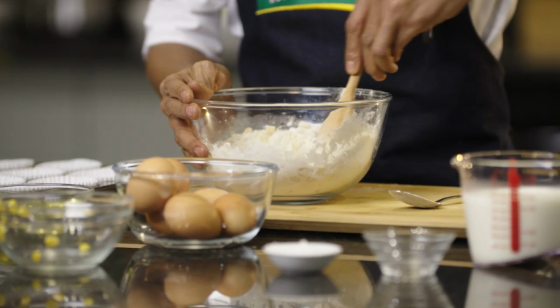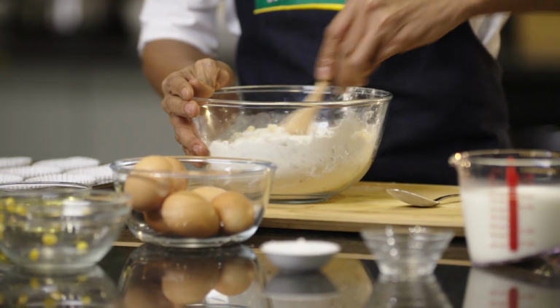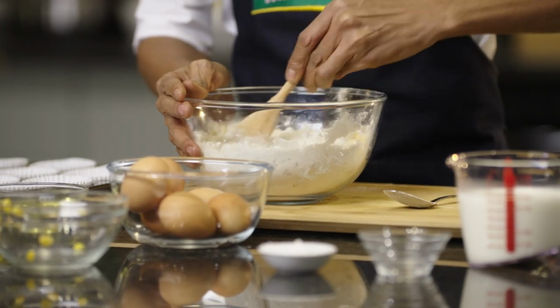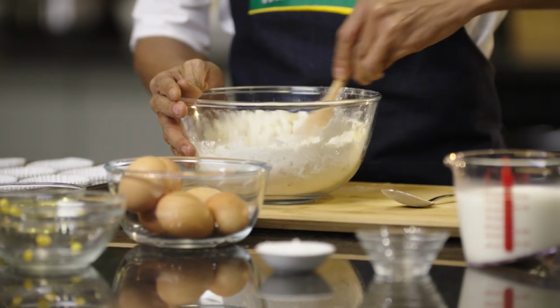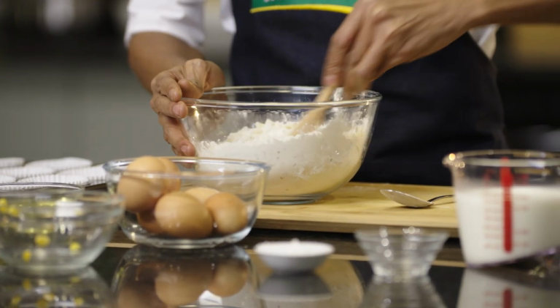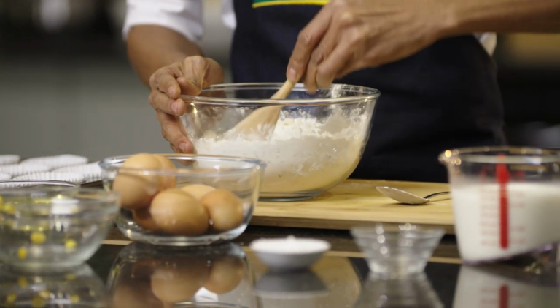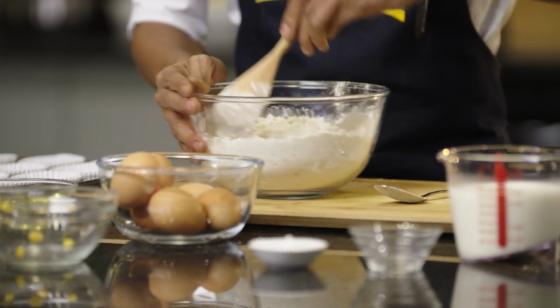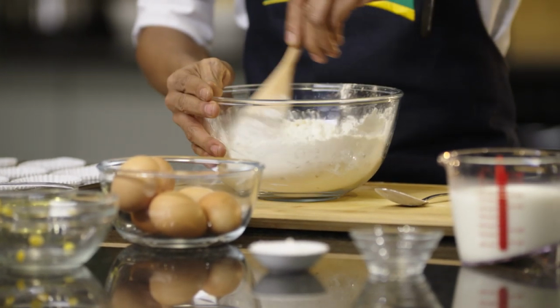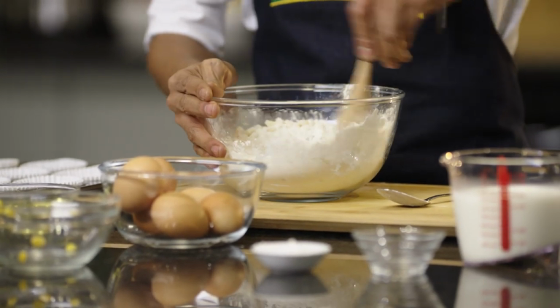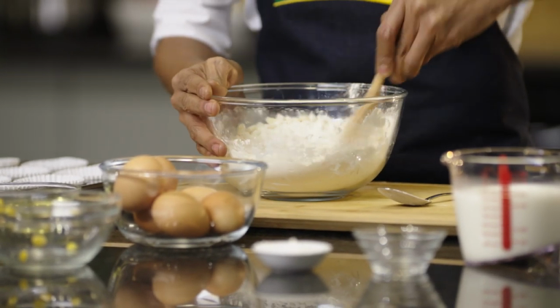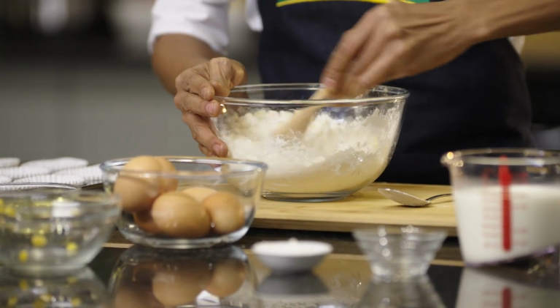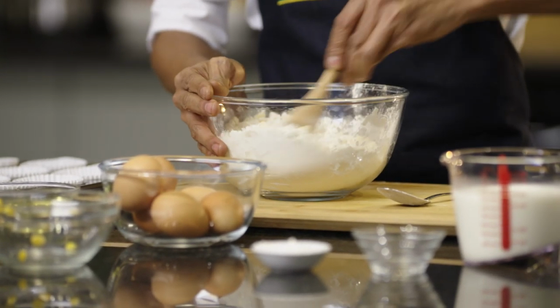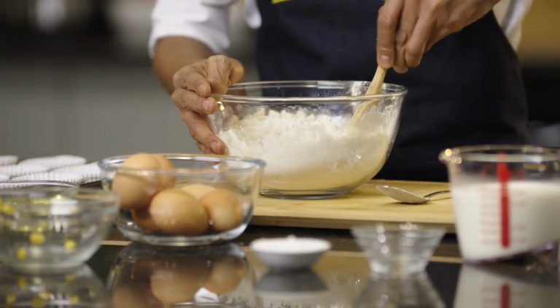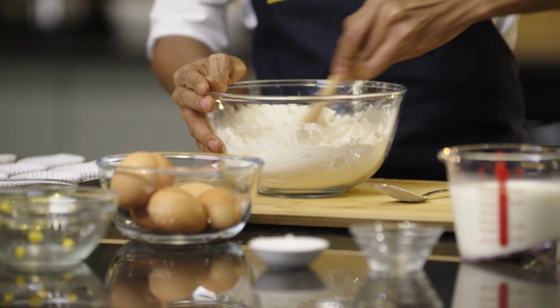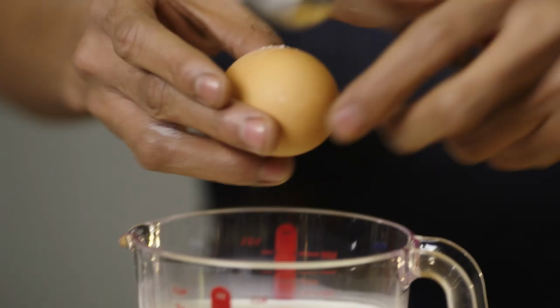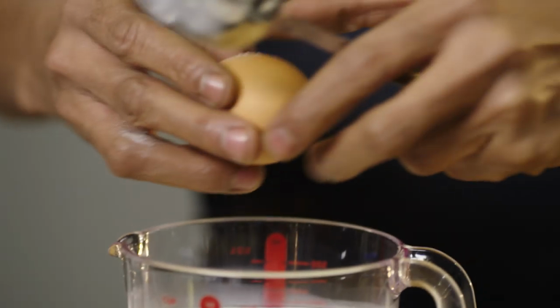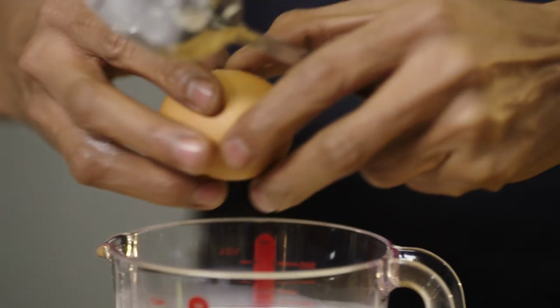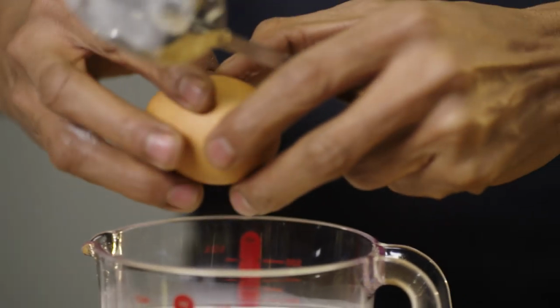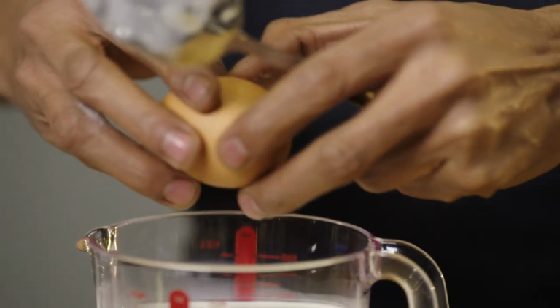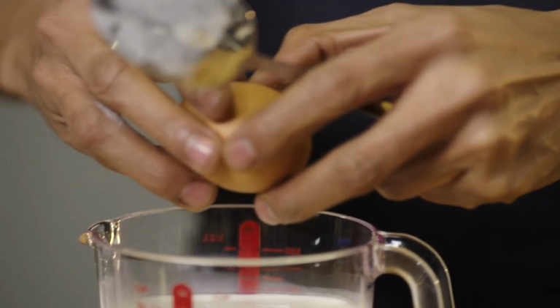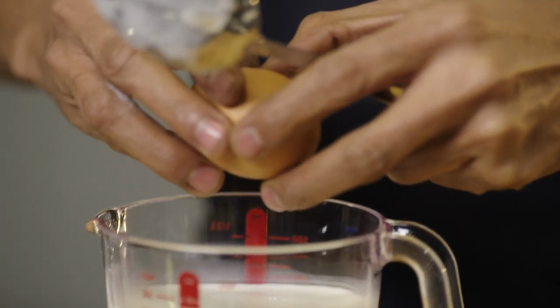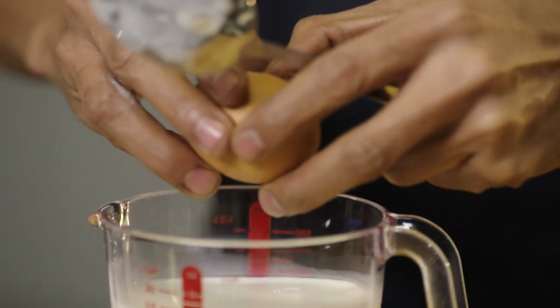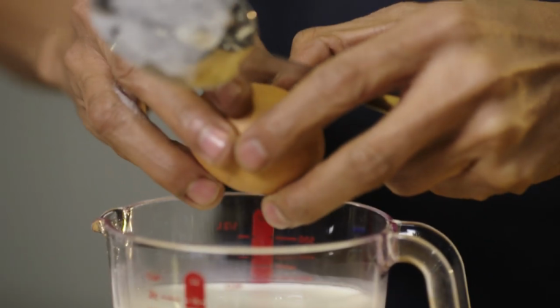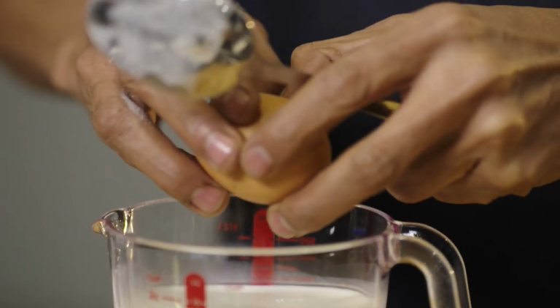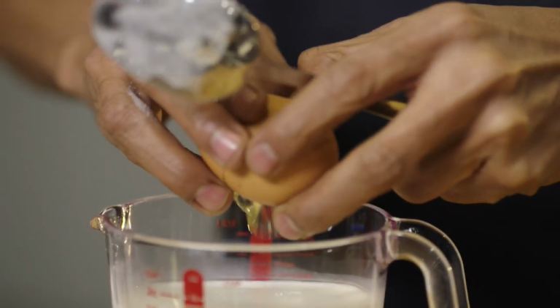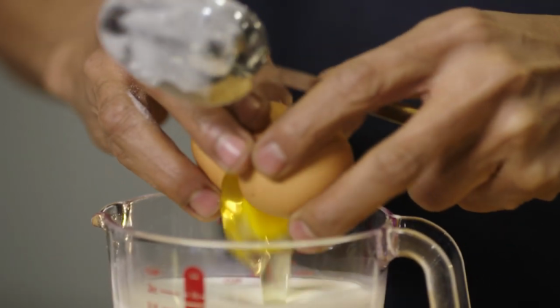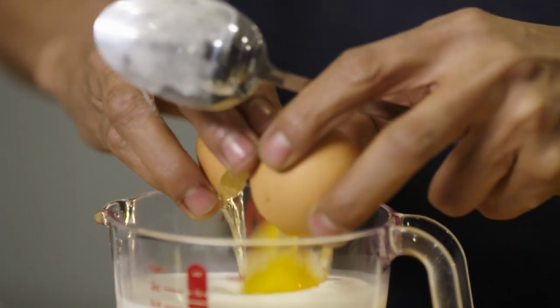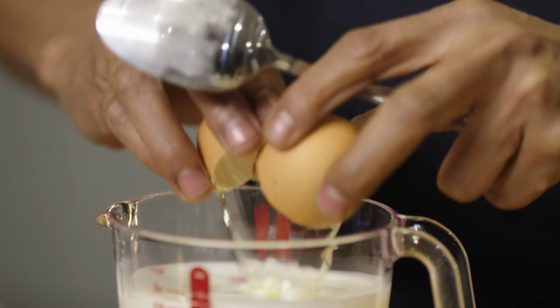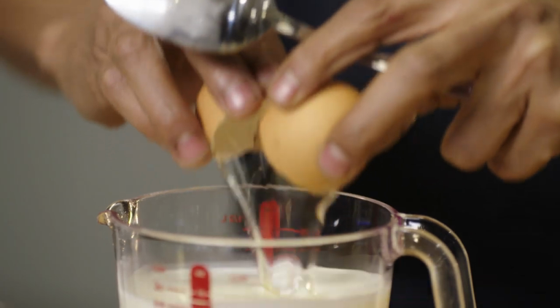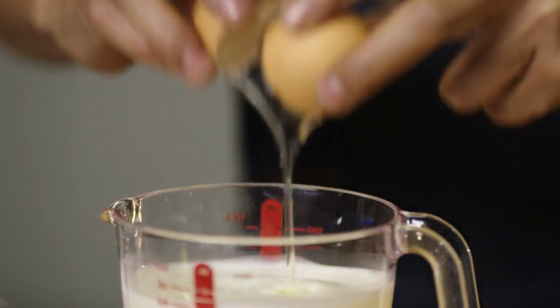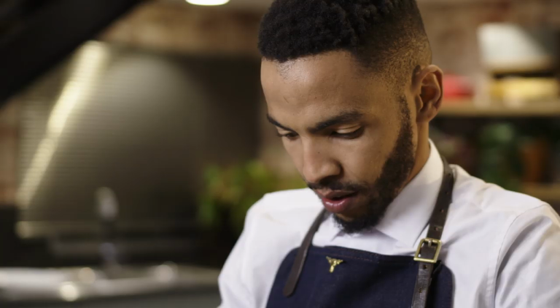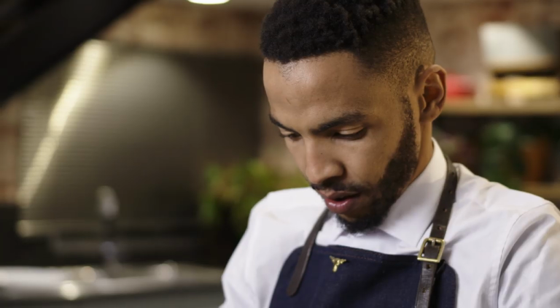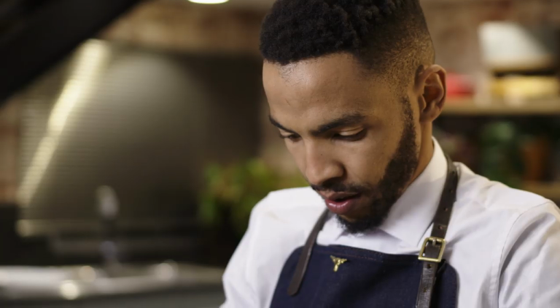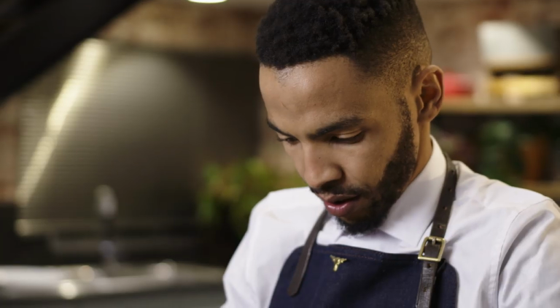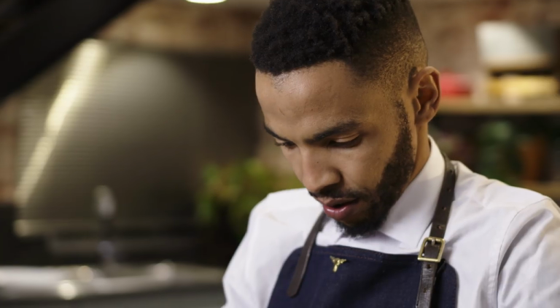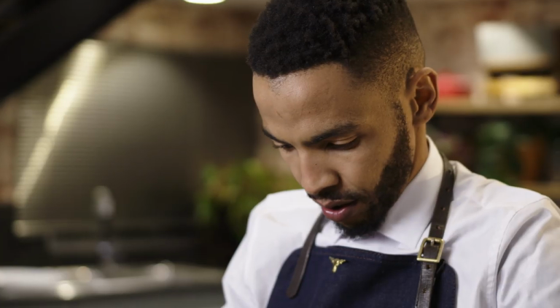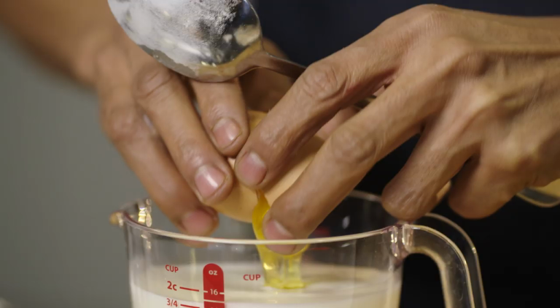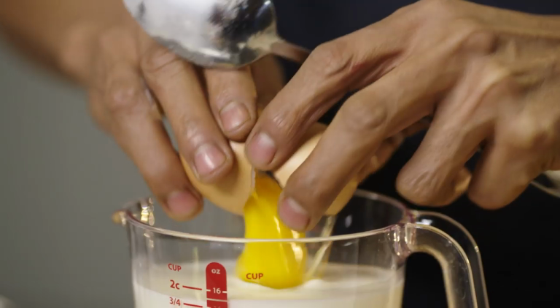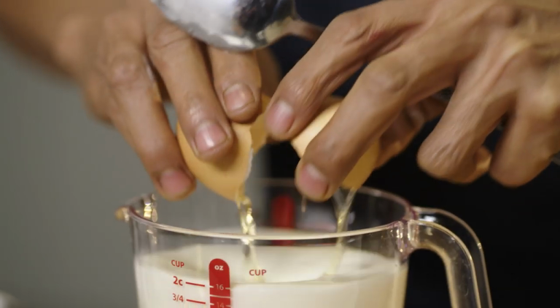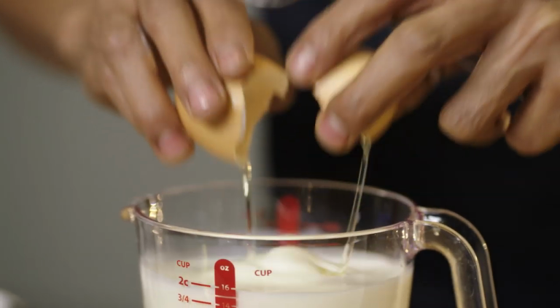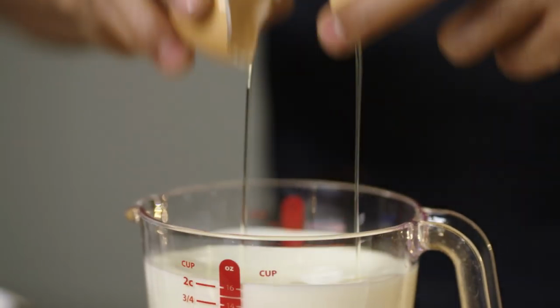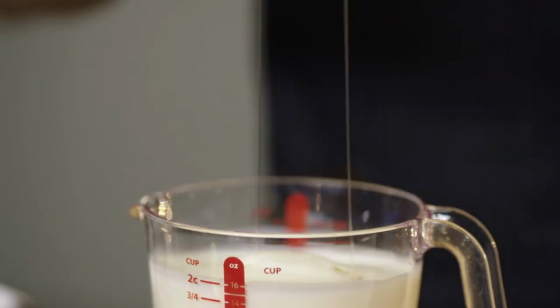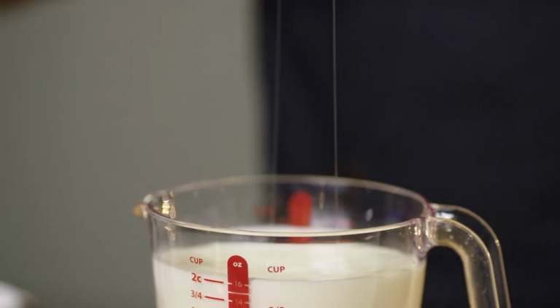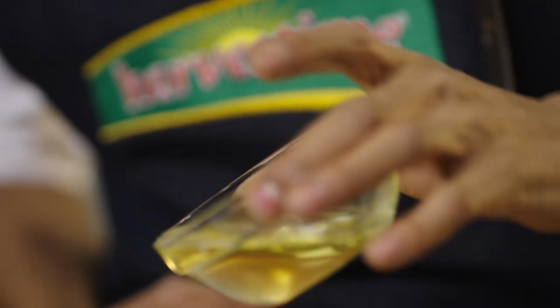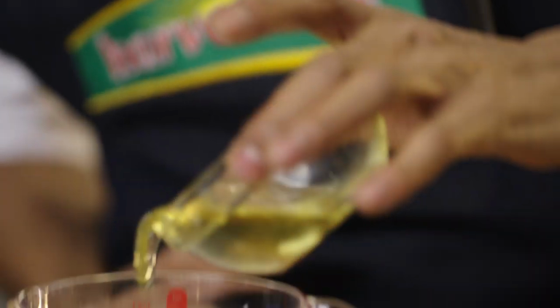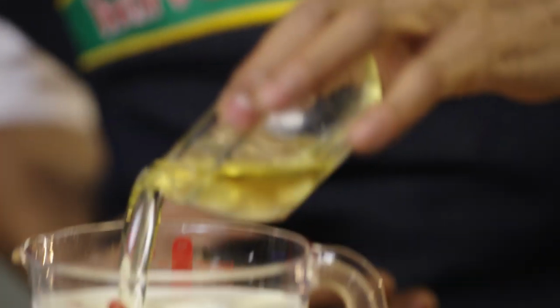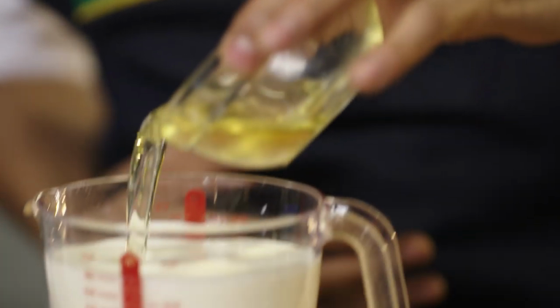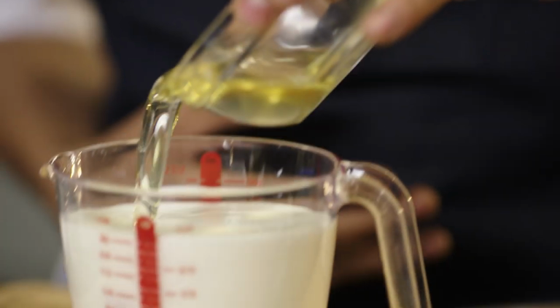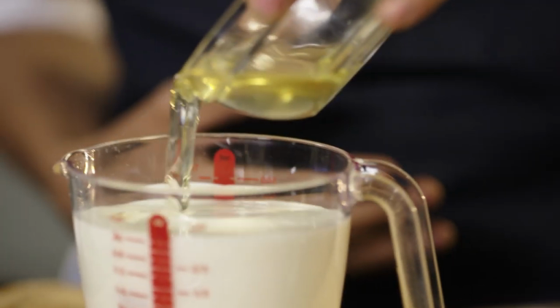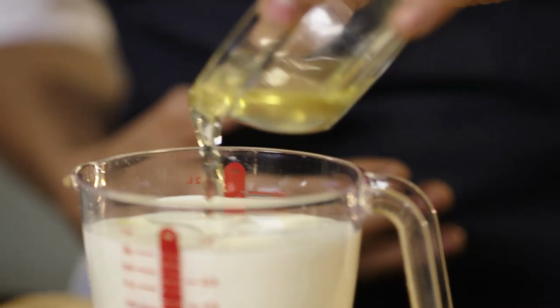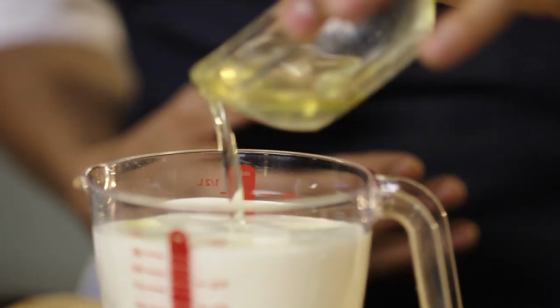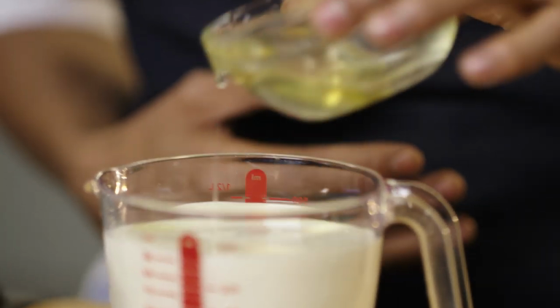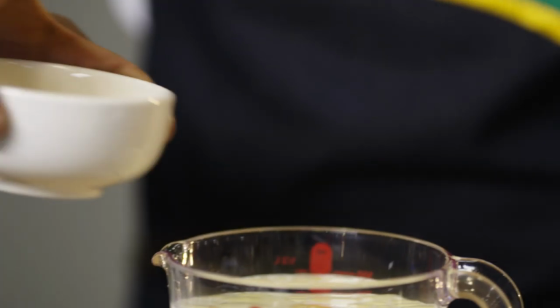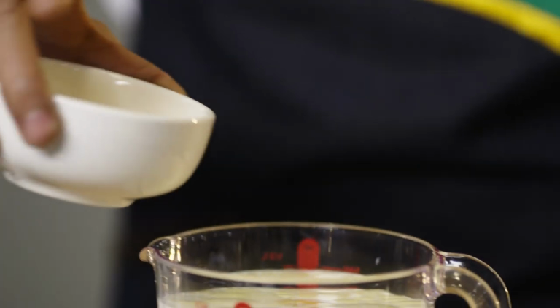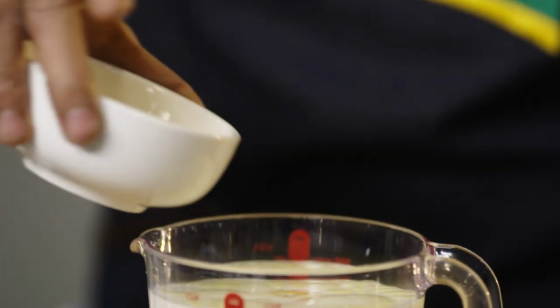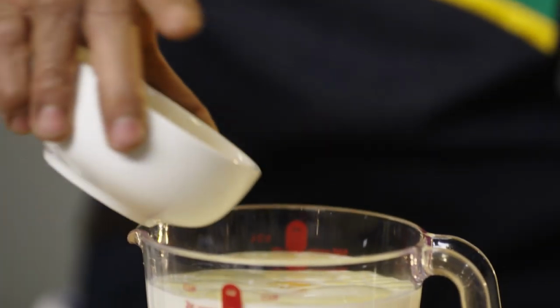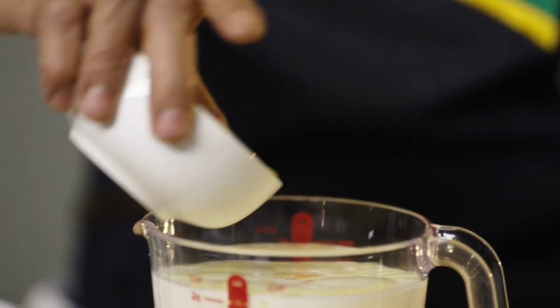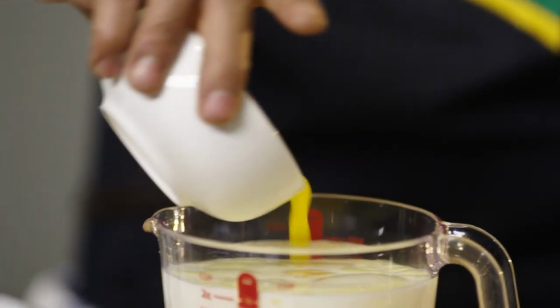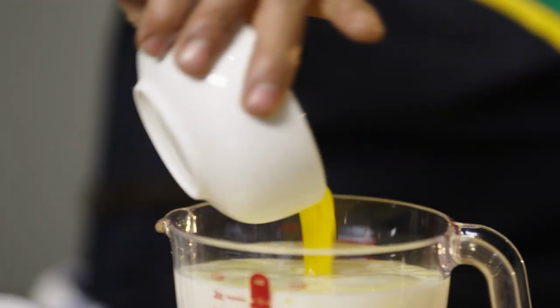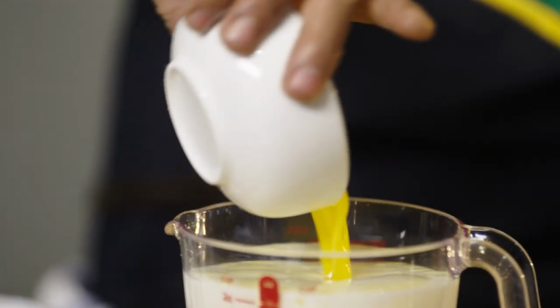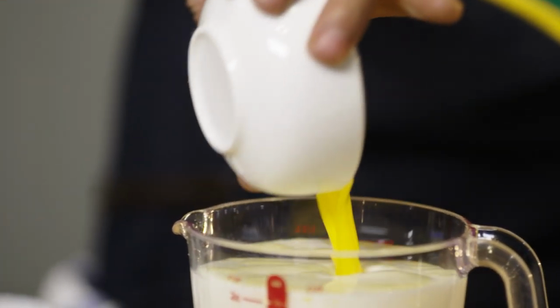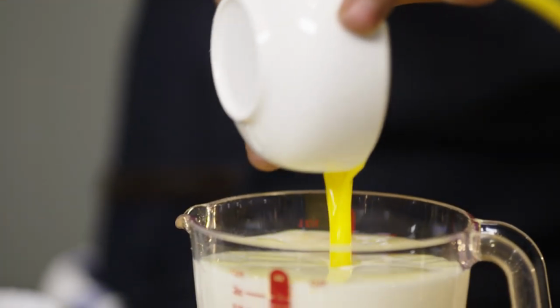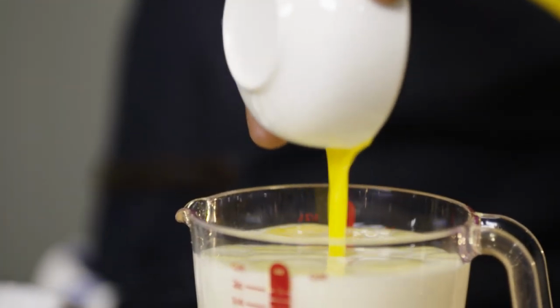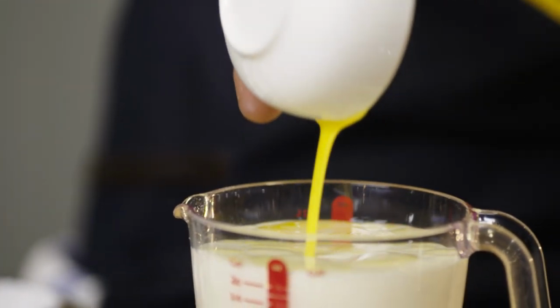Let's get to the wet ingredients now. Grab two eggs, cooking oil, and all that butter in there.